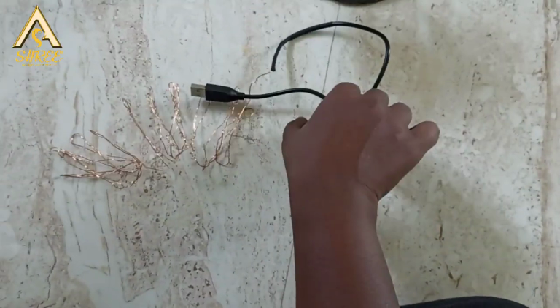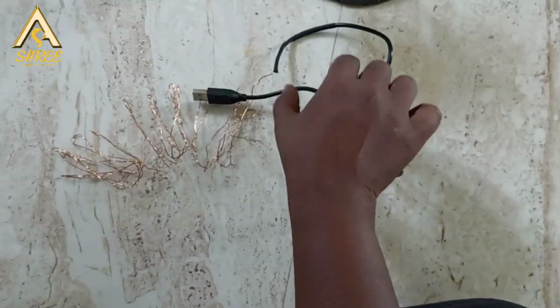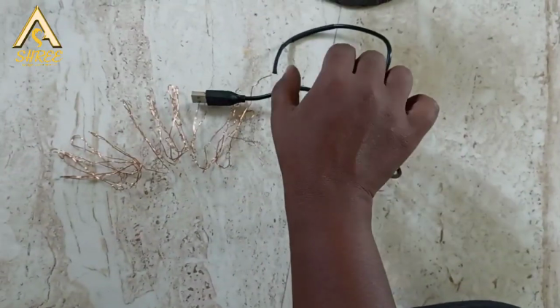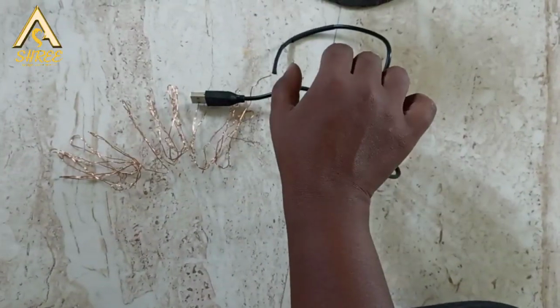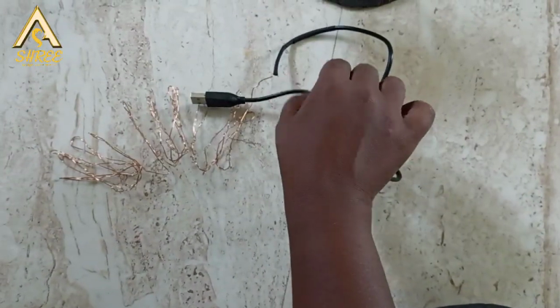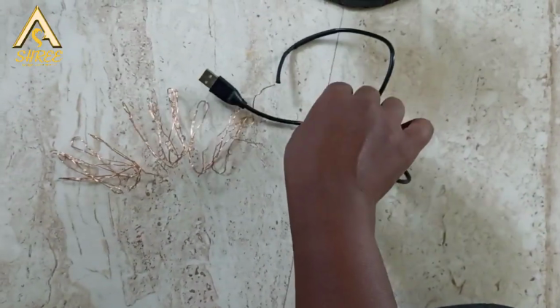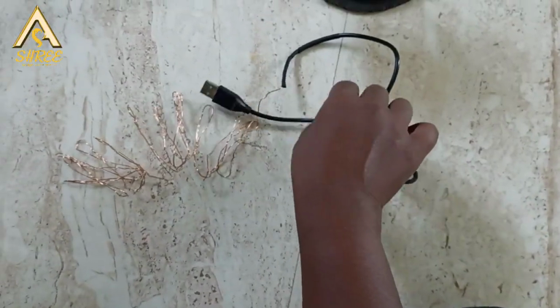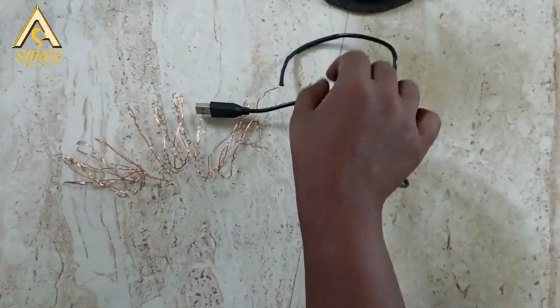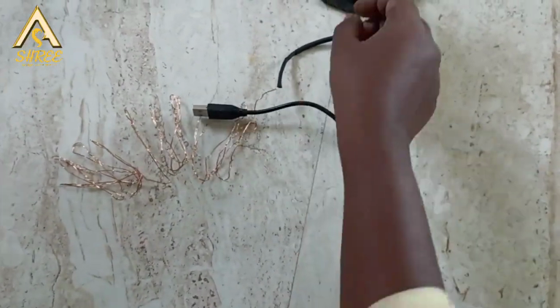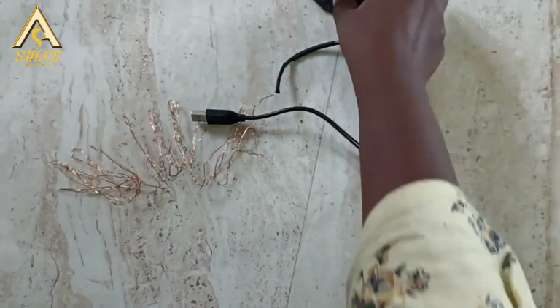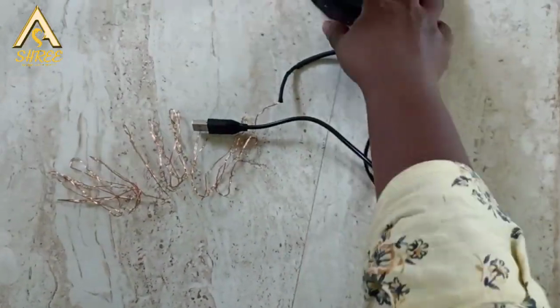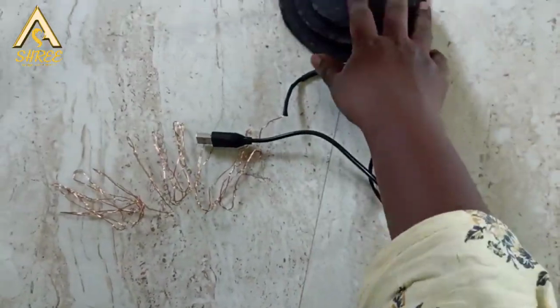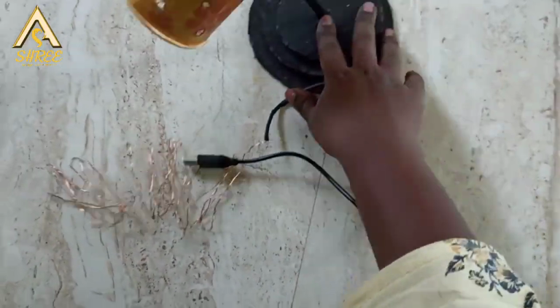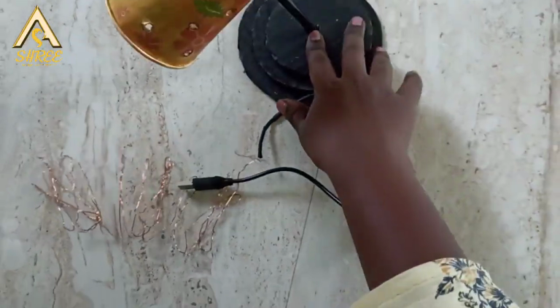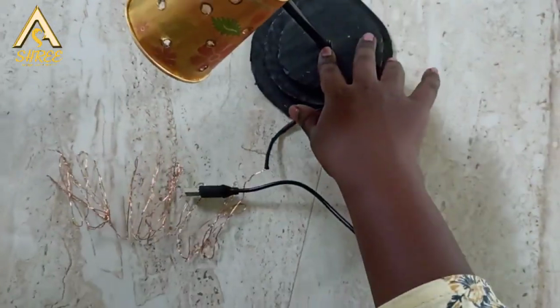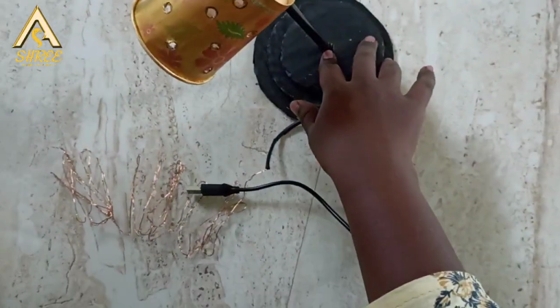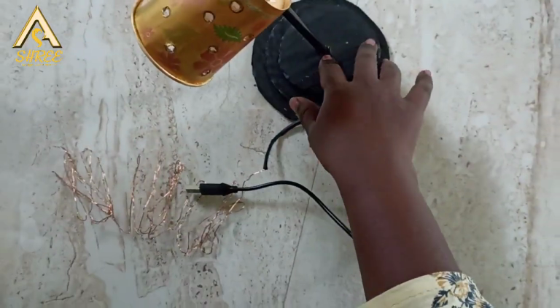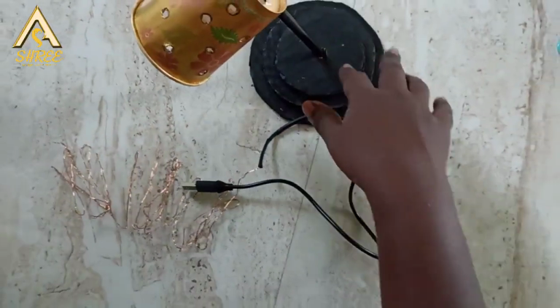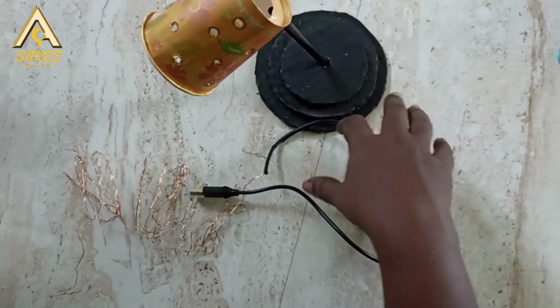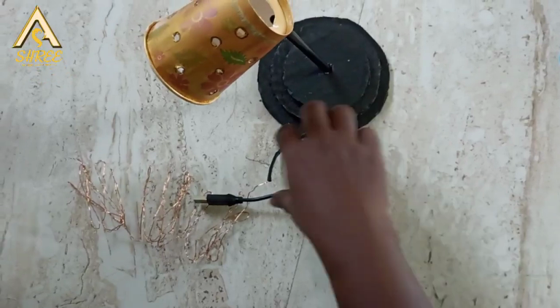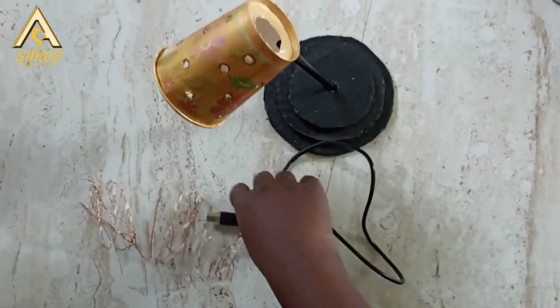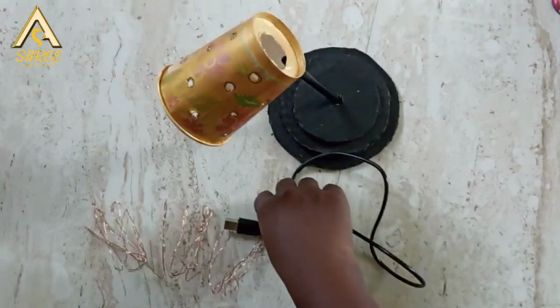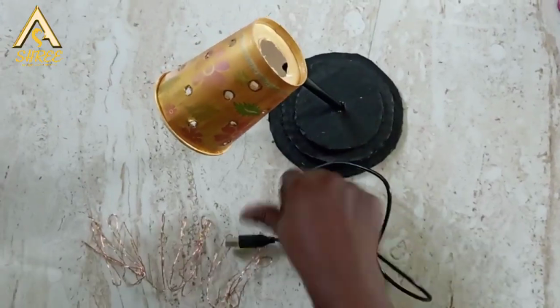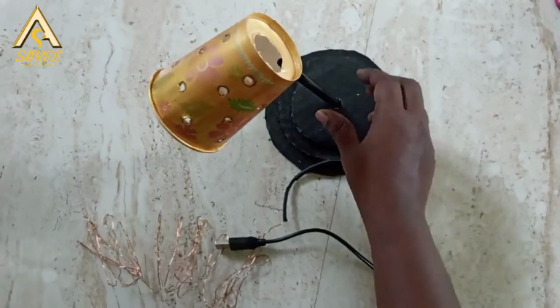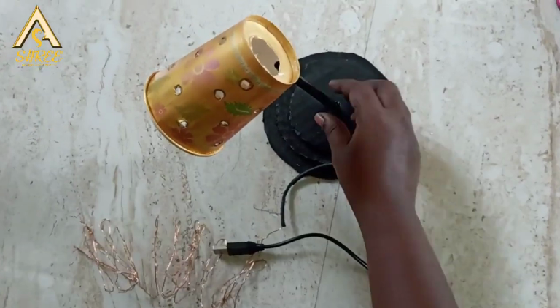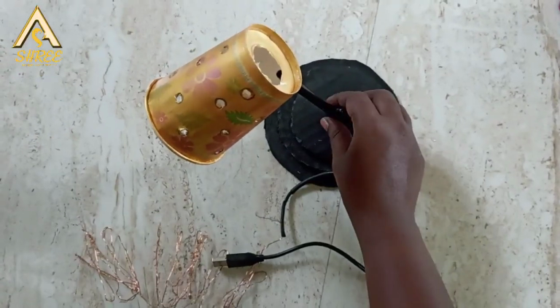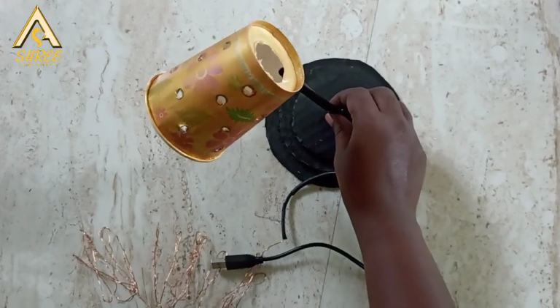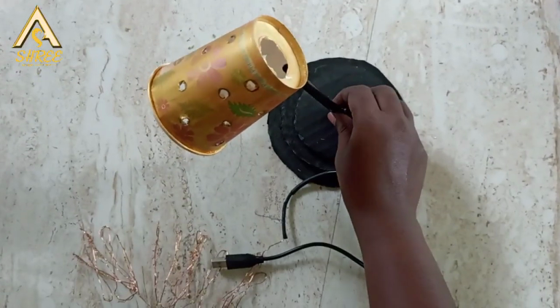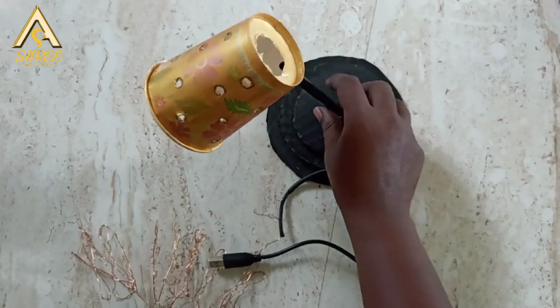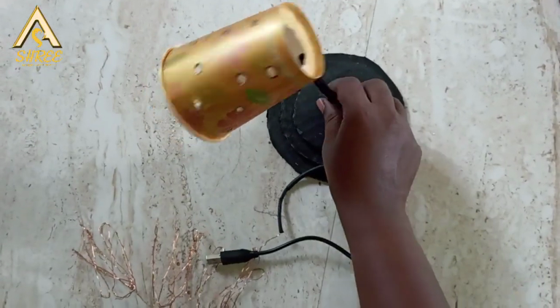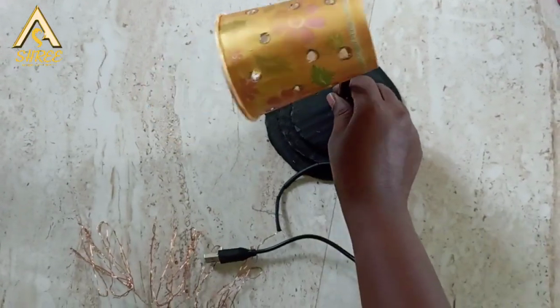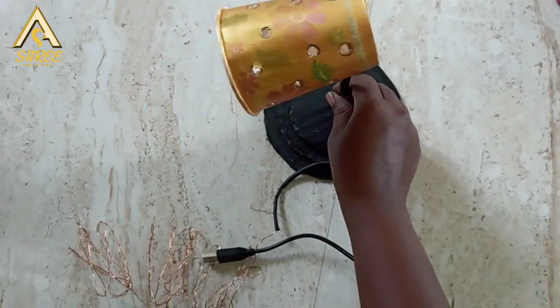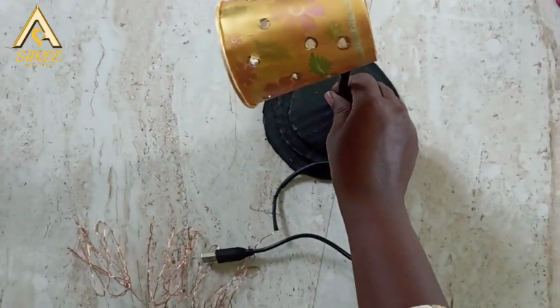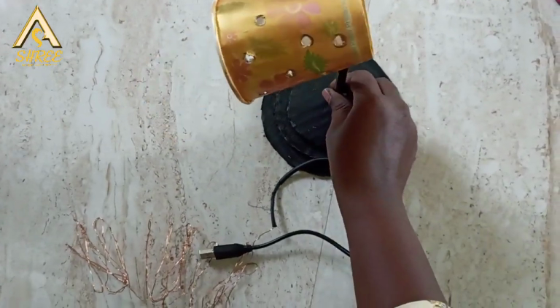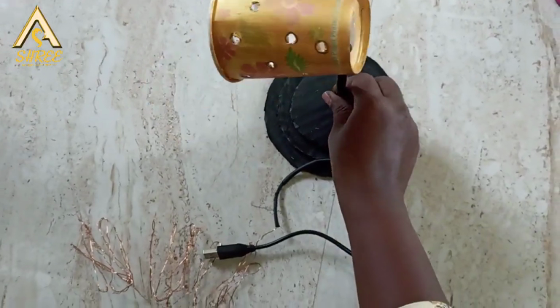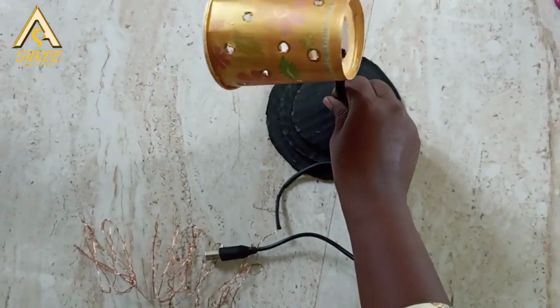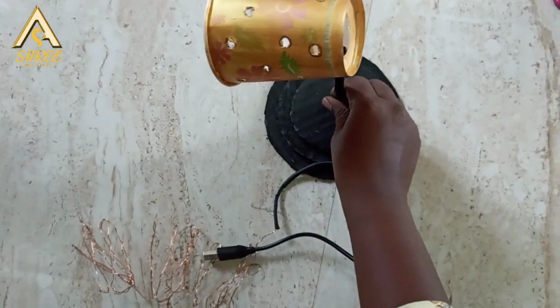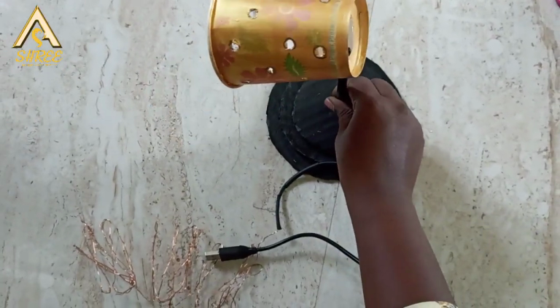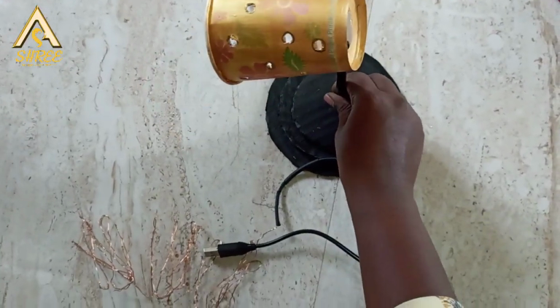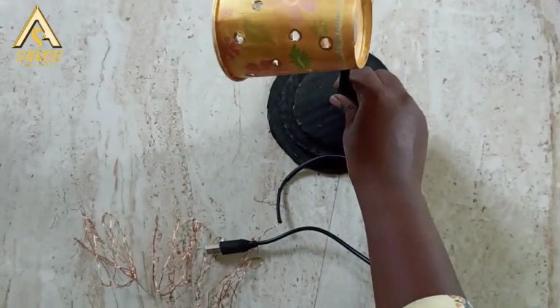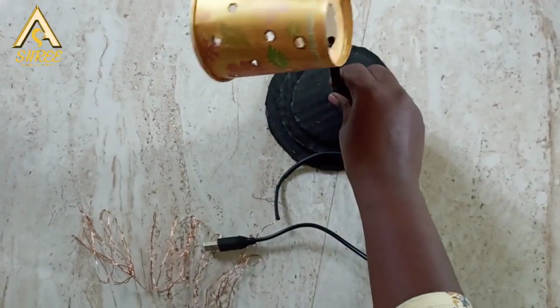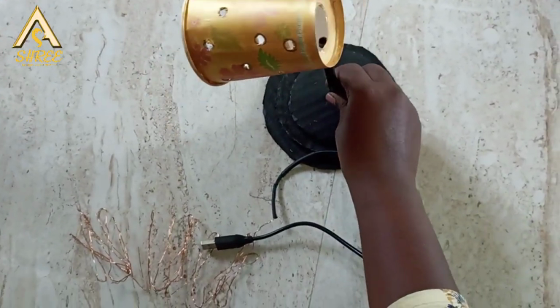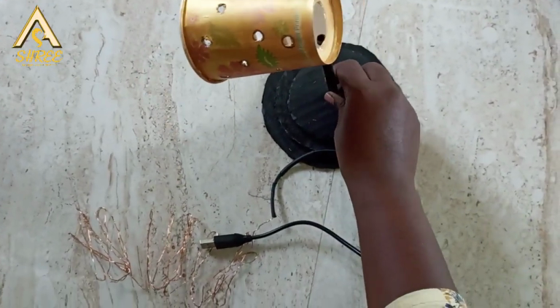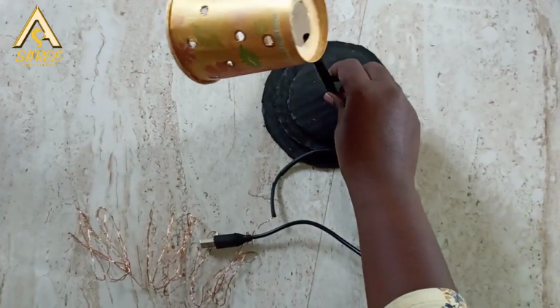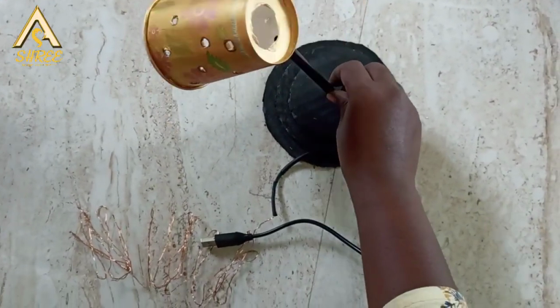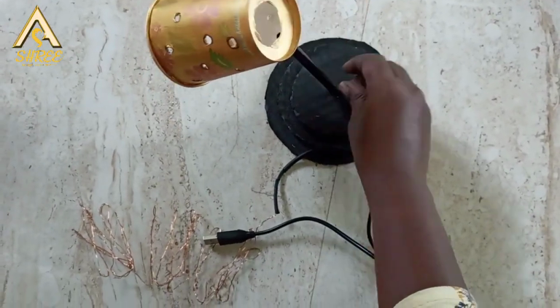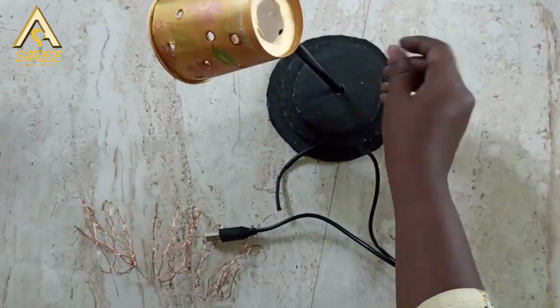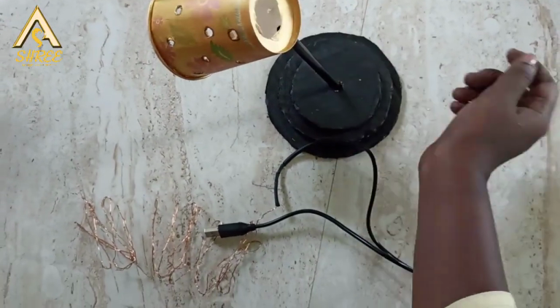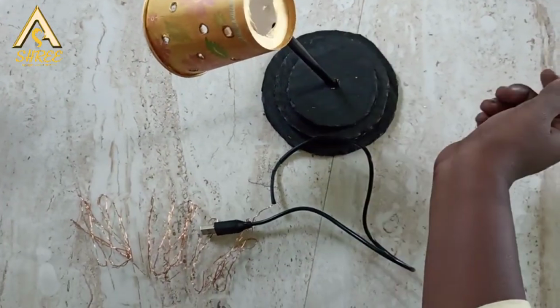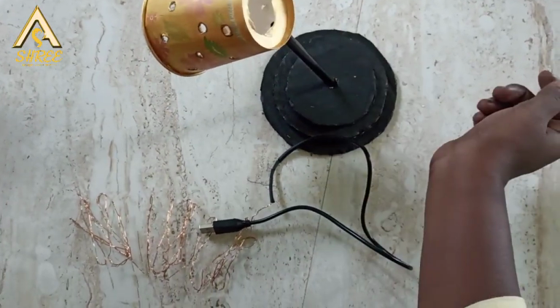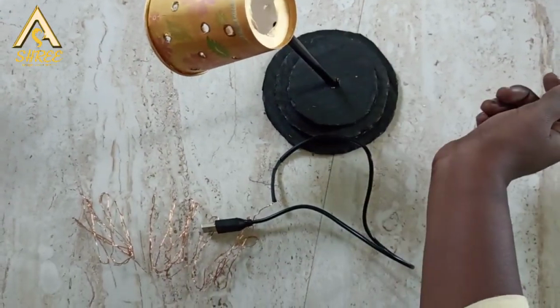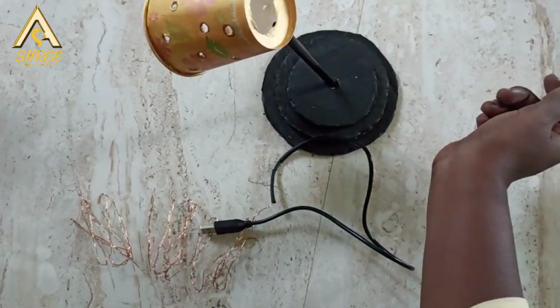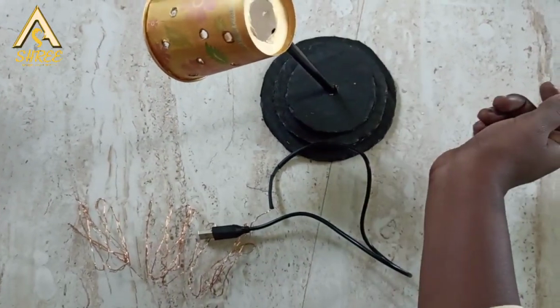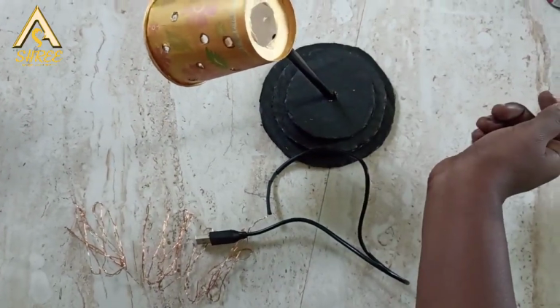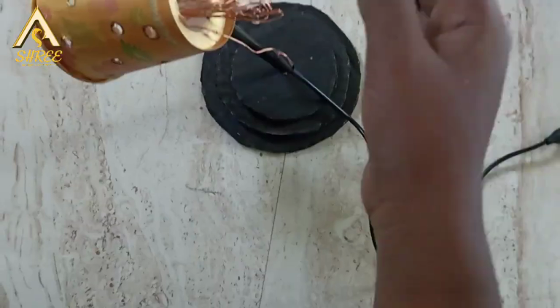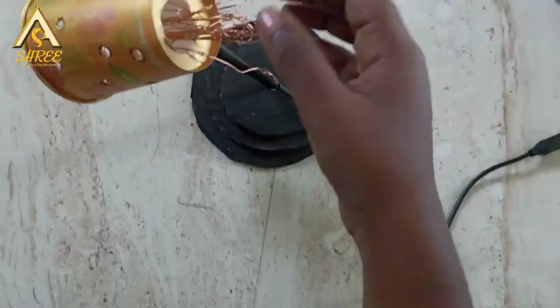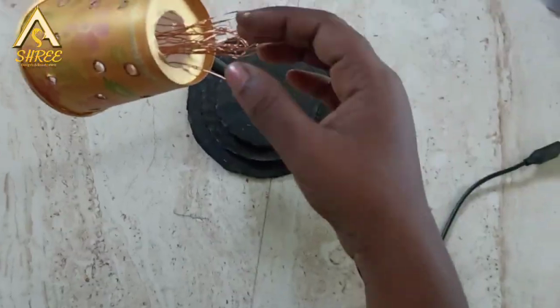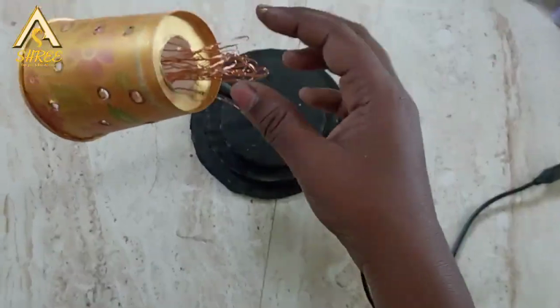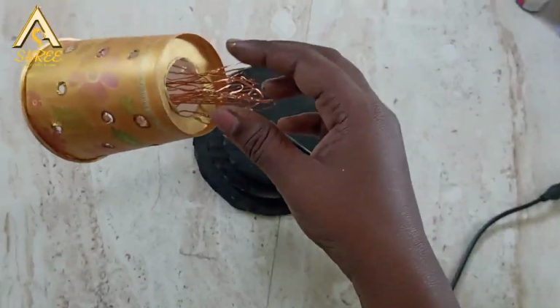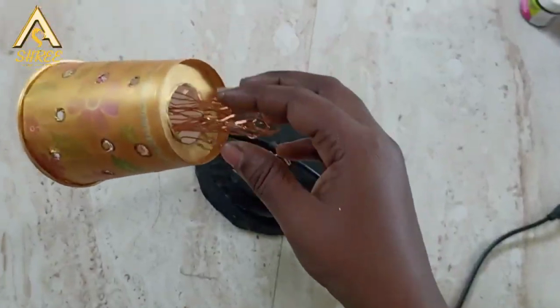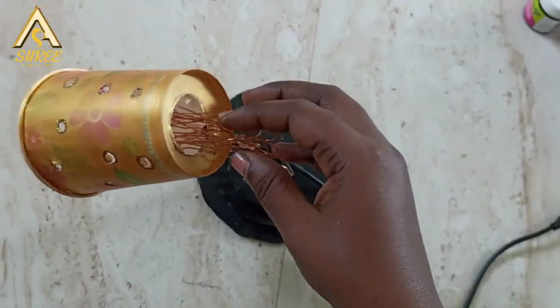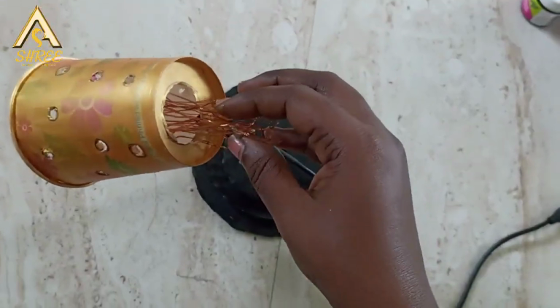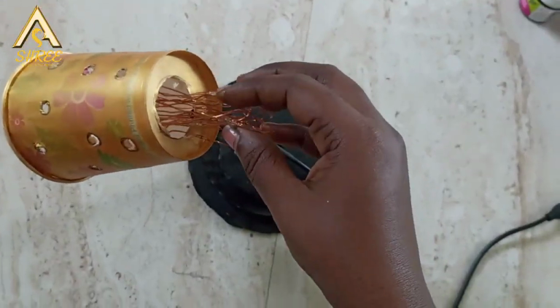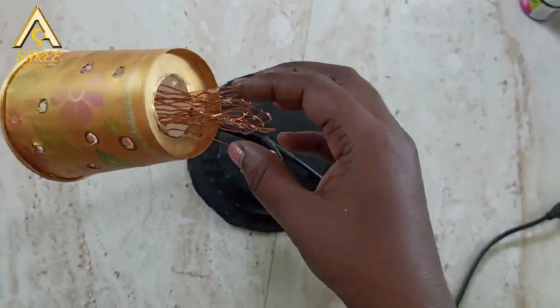We will use a decorative light. If you have a gift light, you can use it as a lamp.